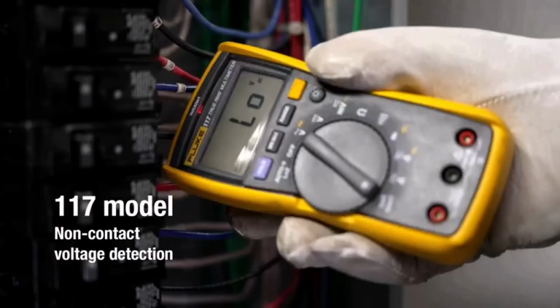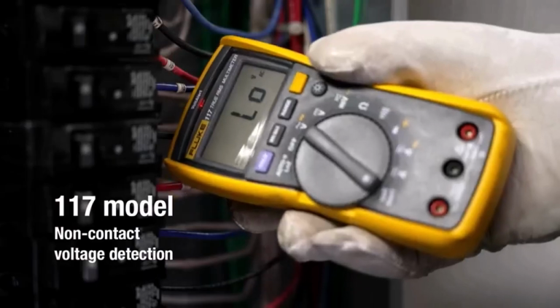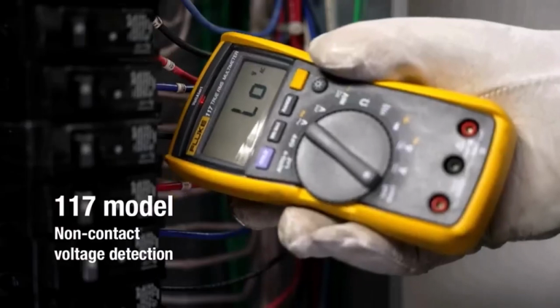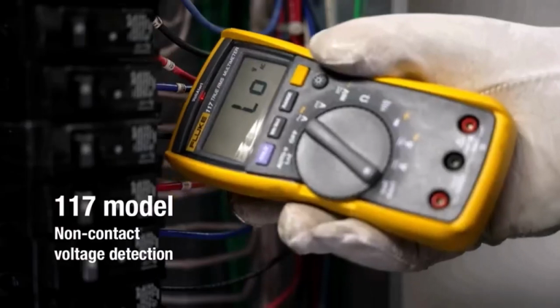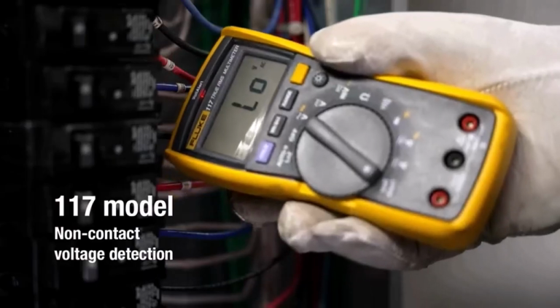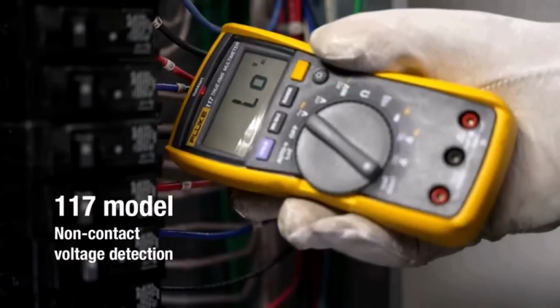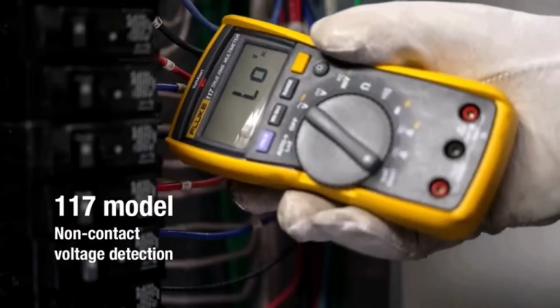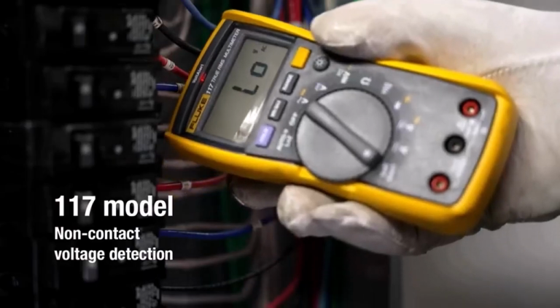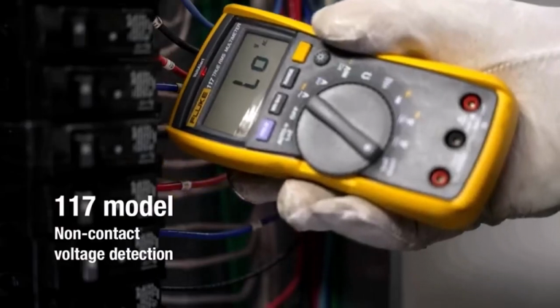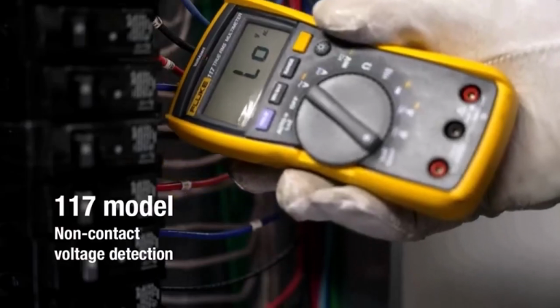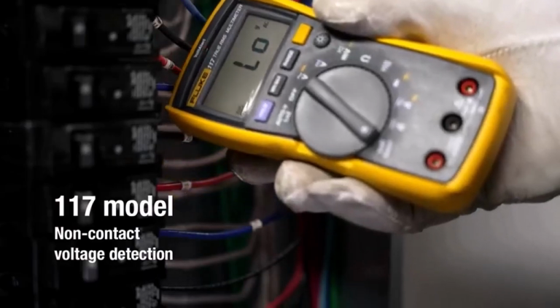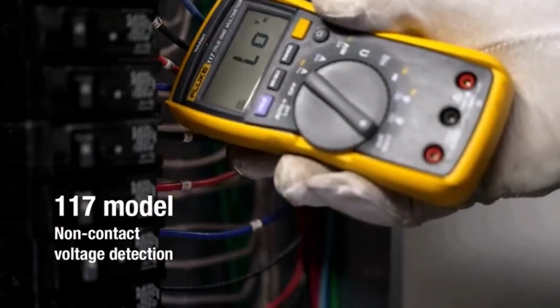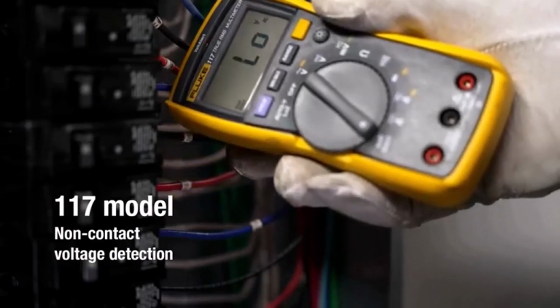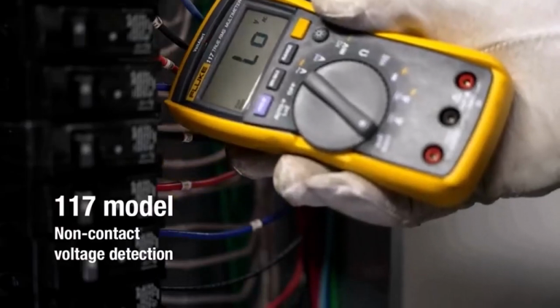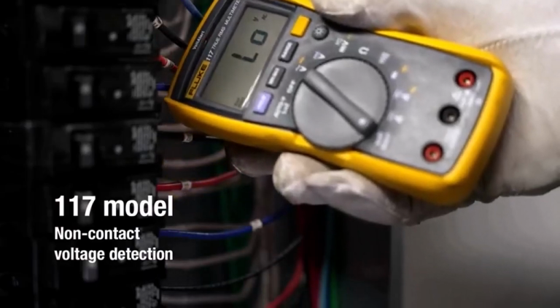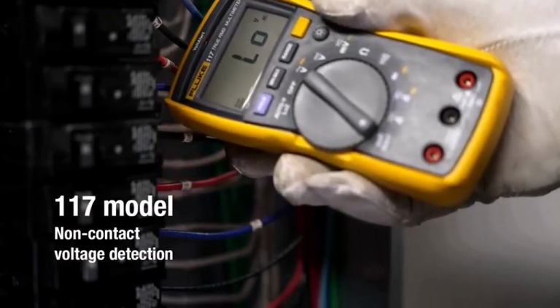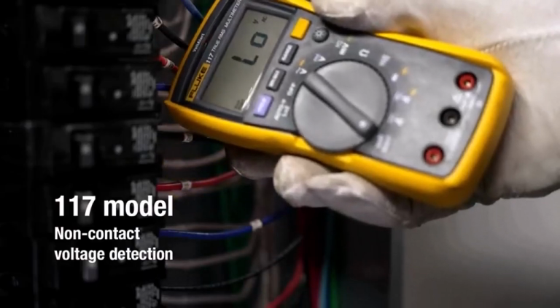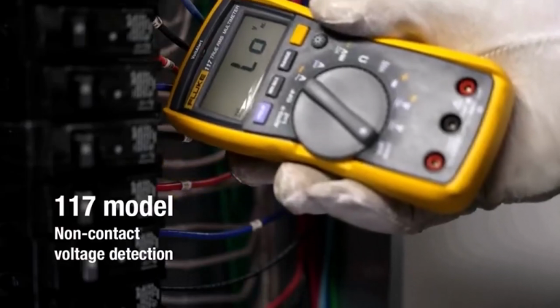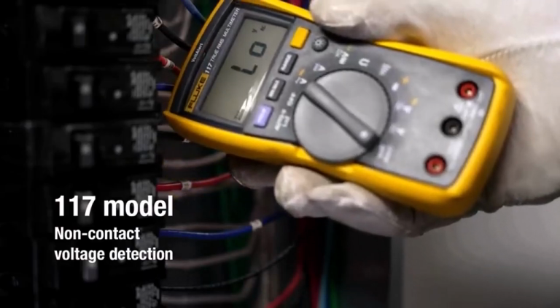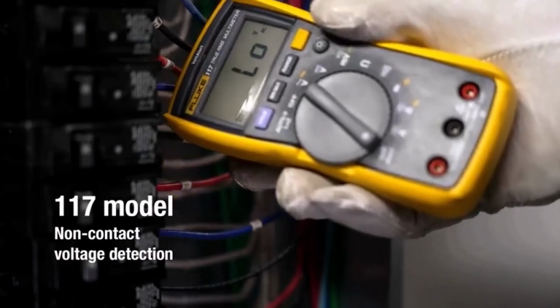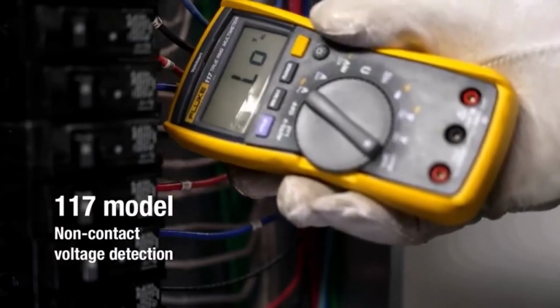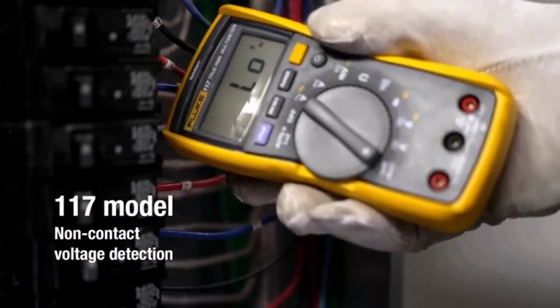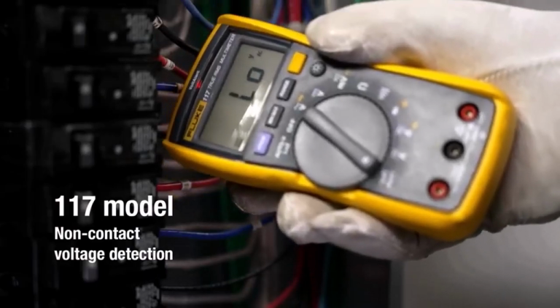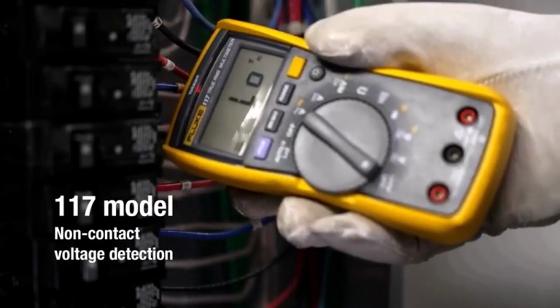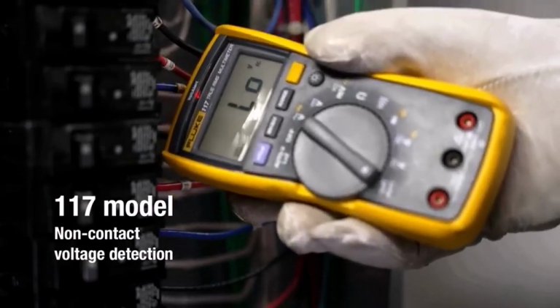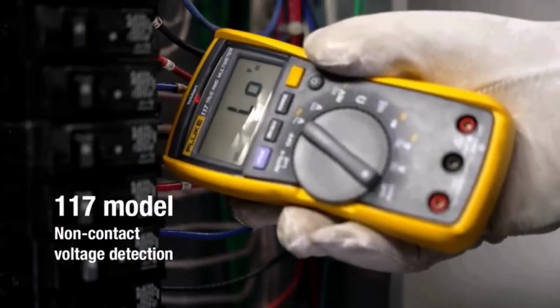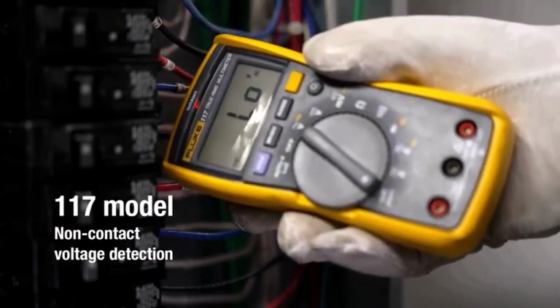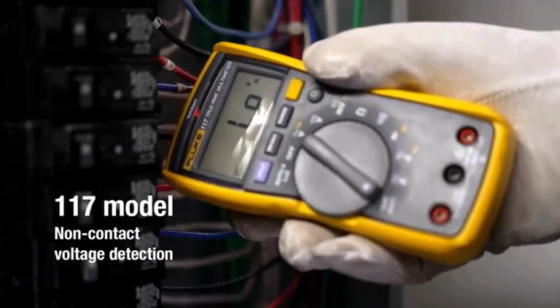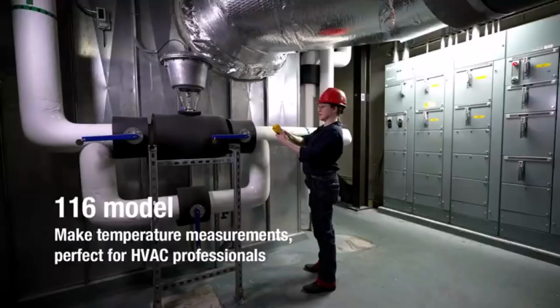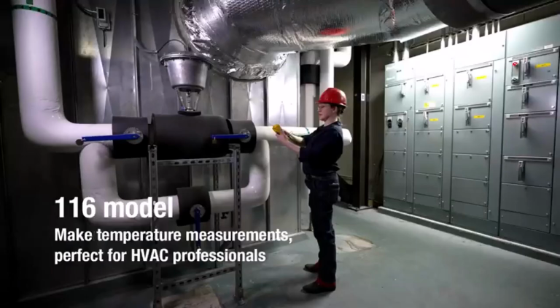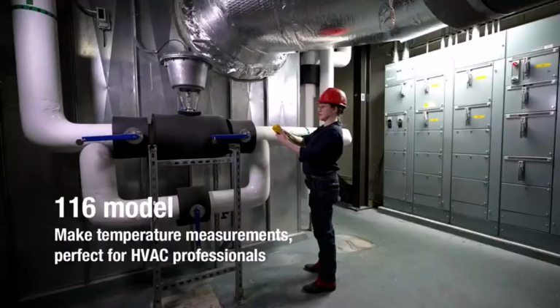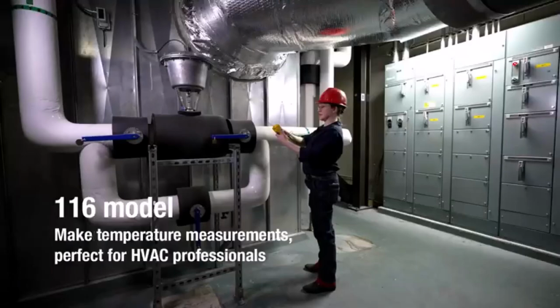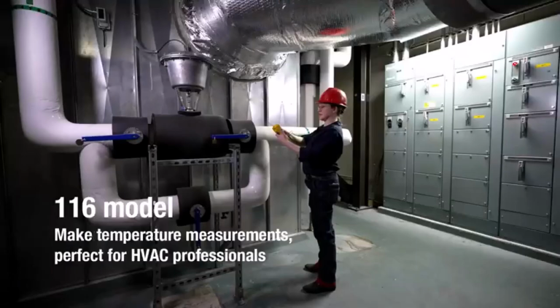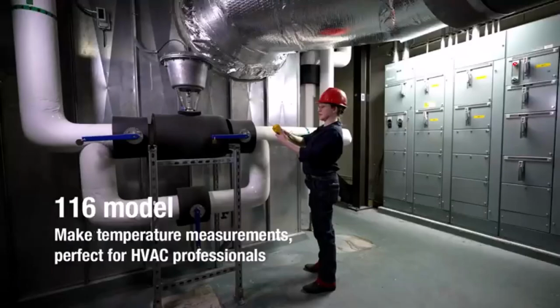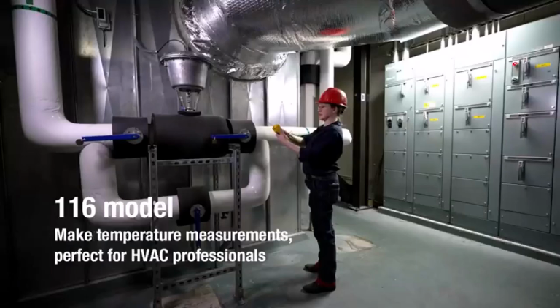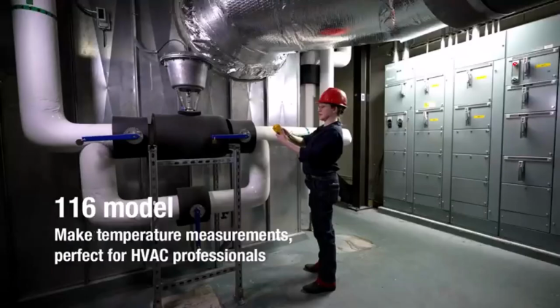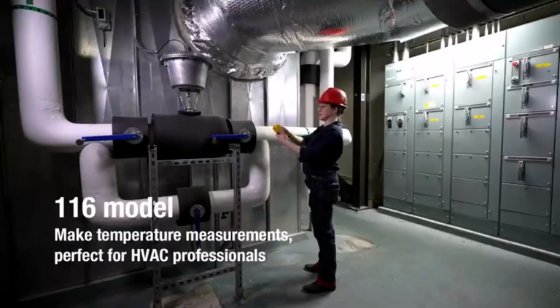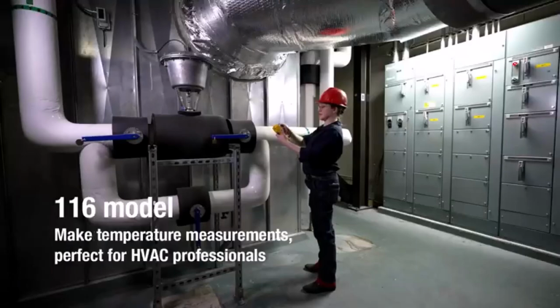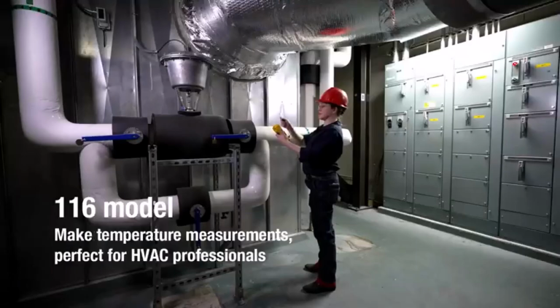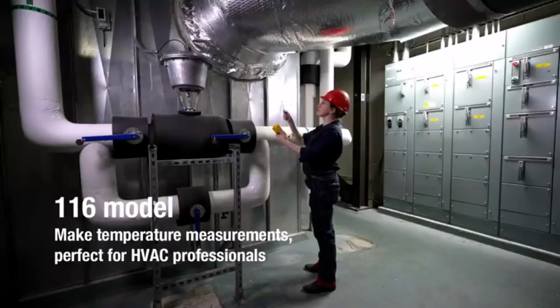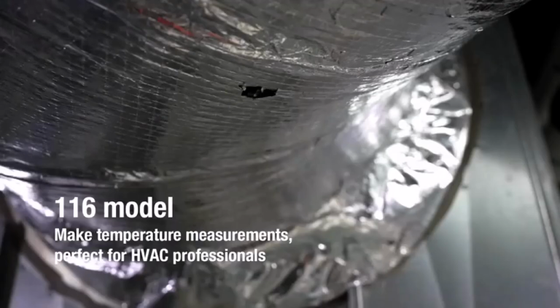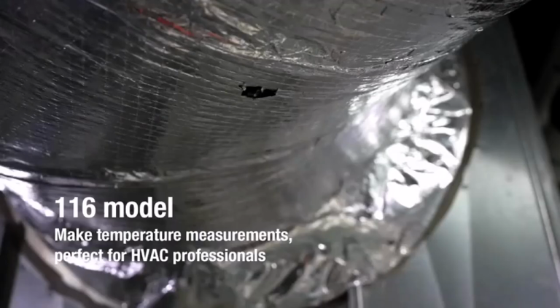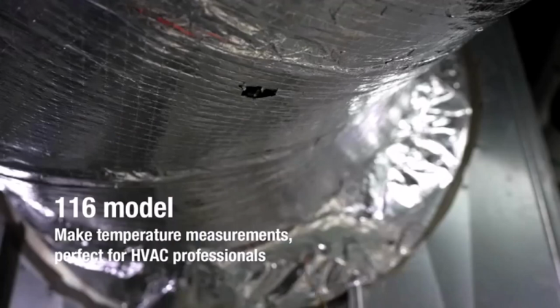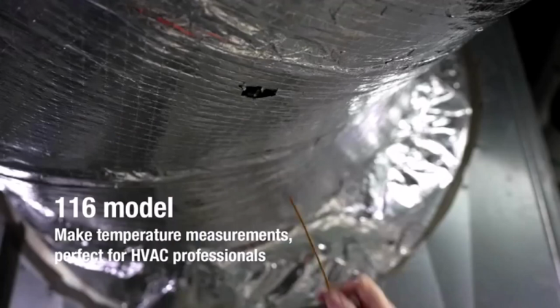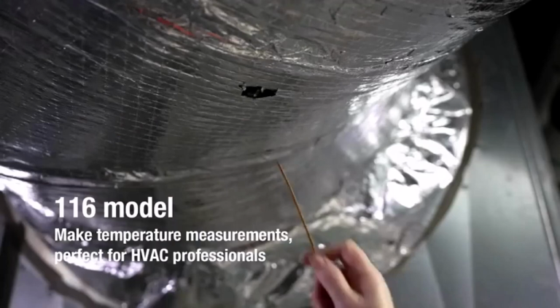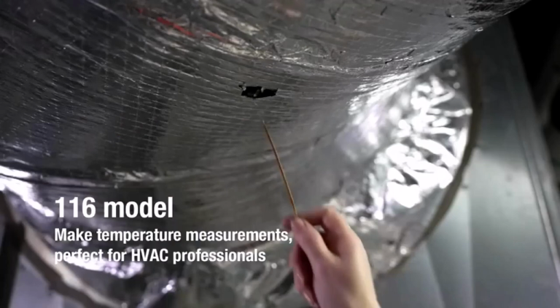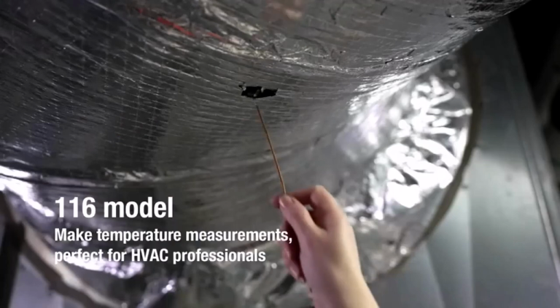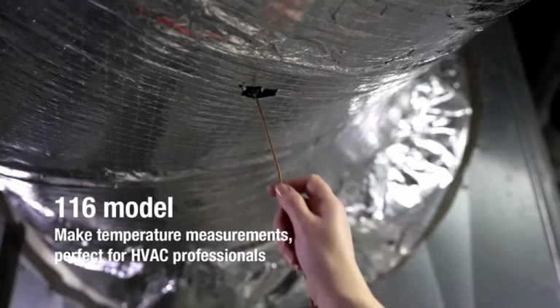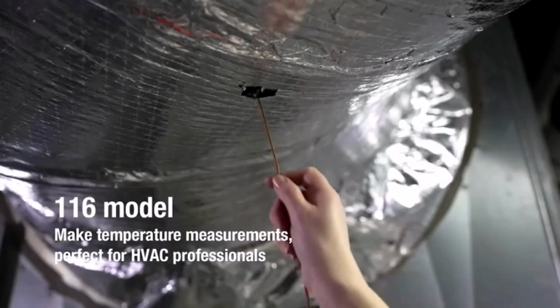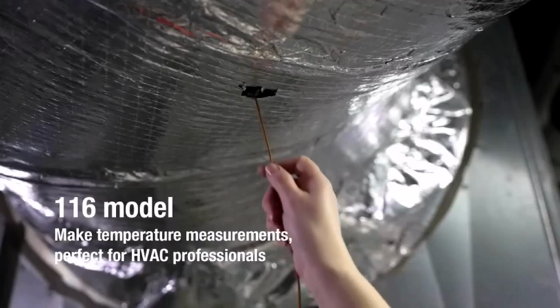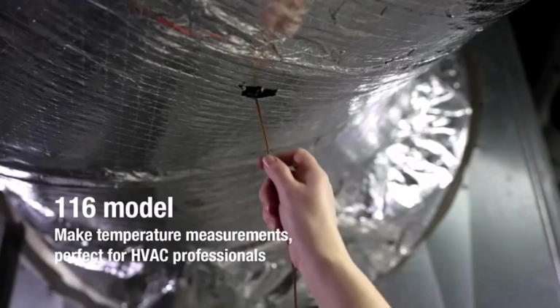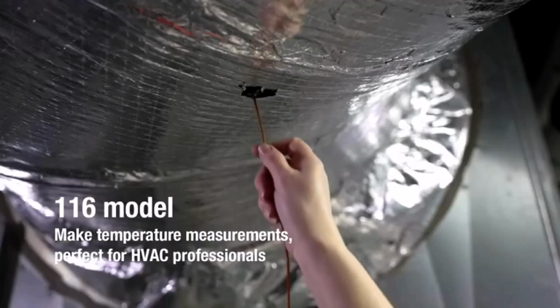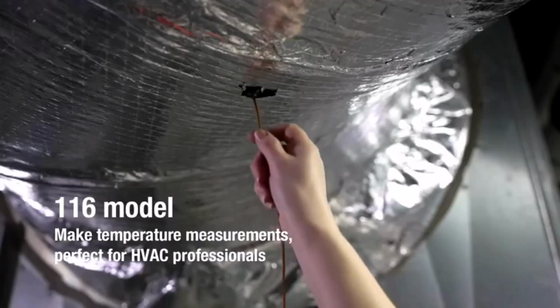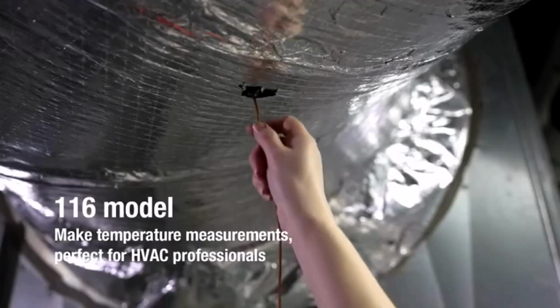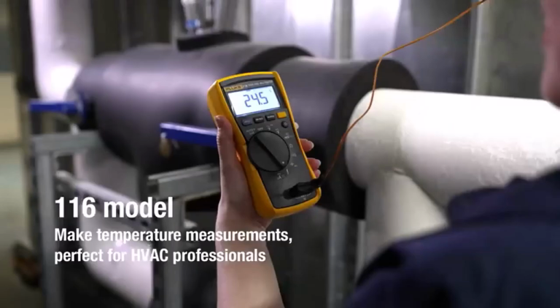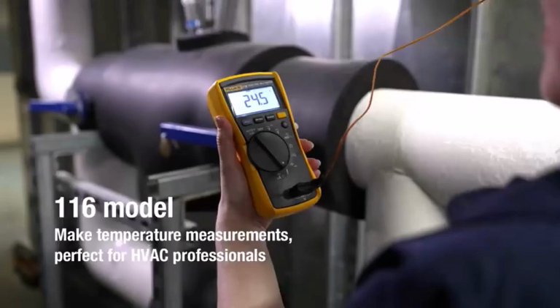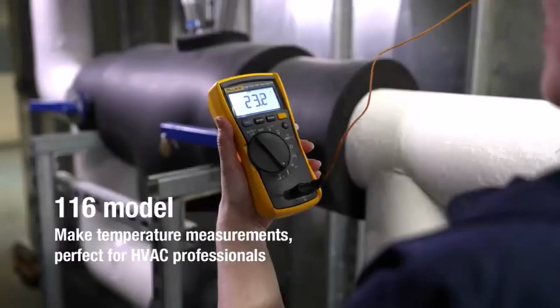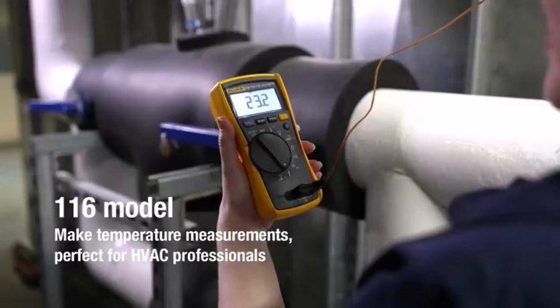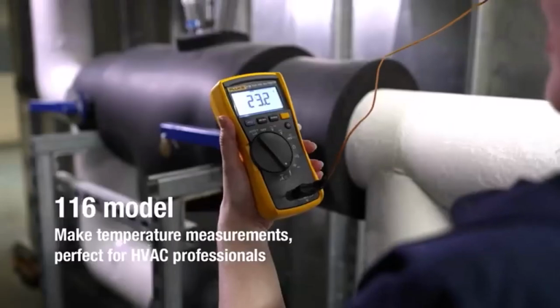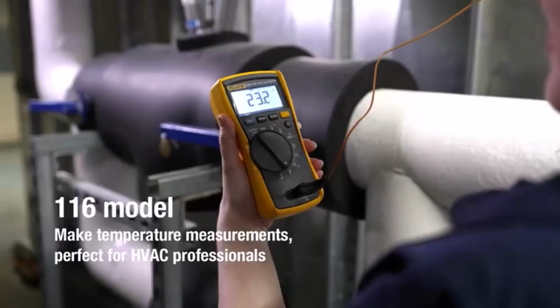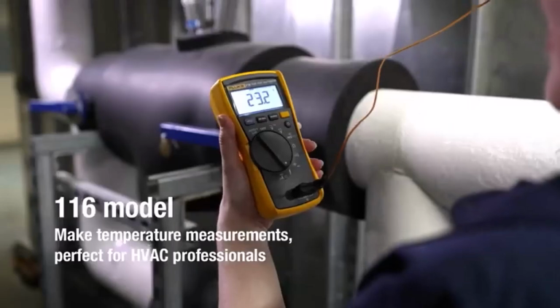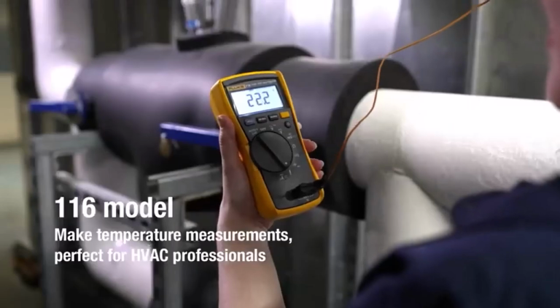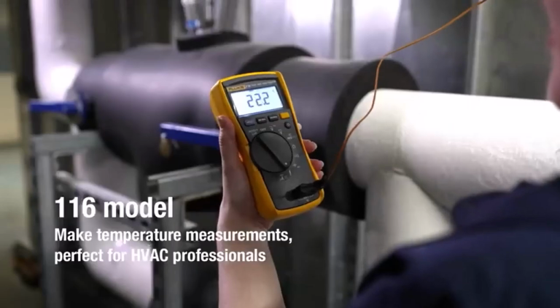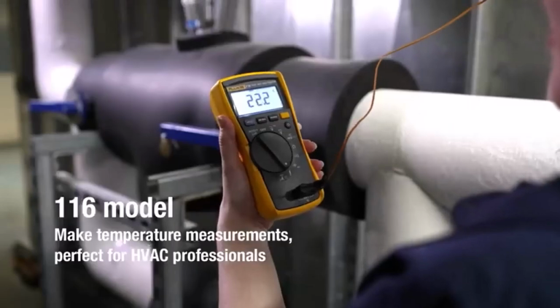What we like about it: features a digital readout, weighs 1.2 pounds, and requires one triple-A battery.